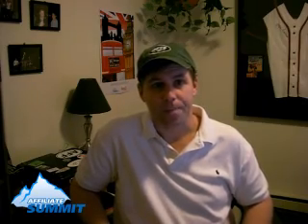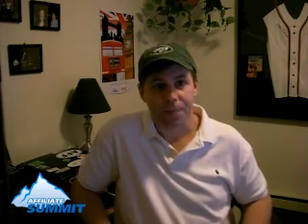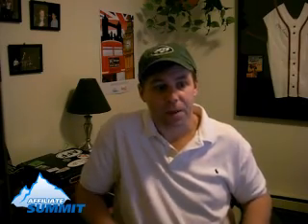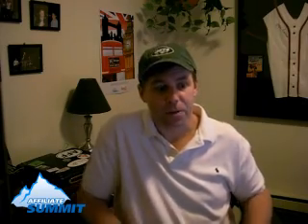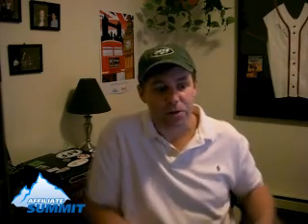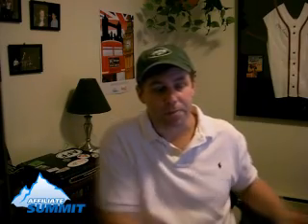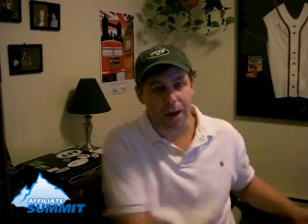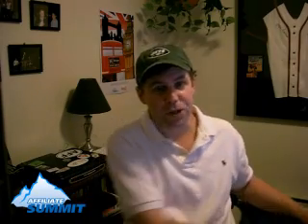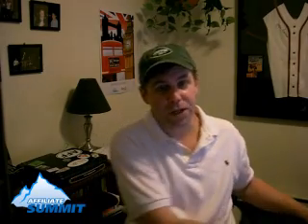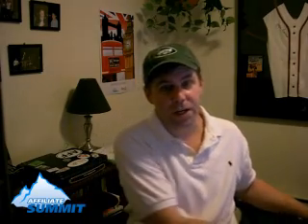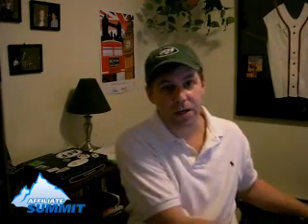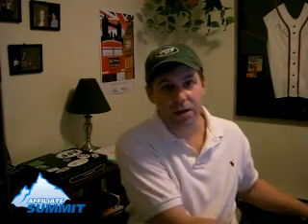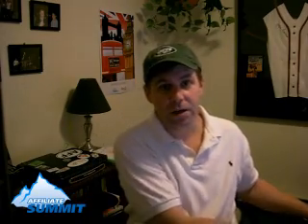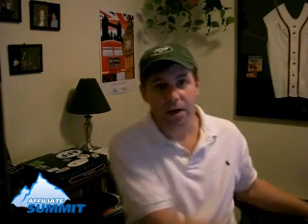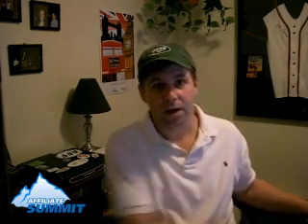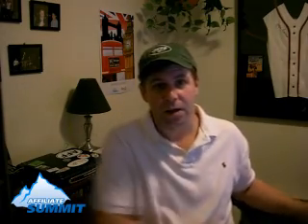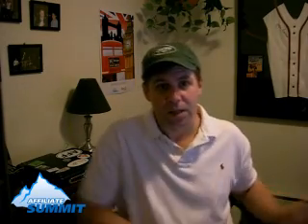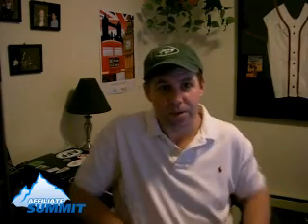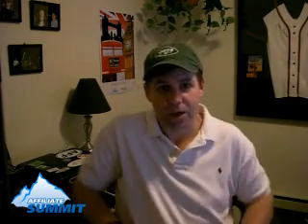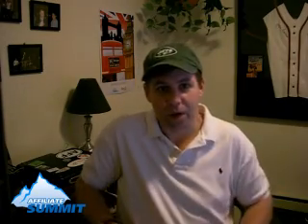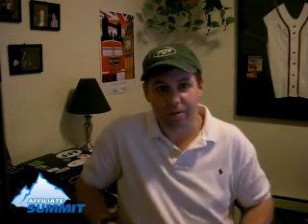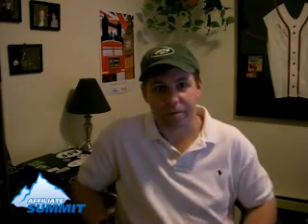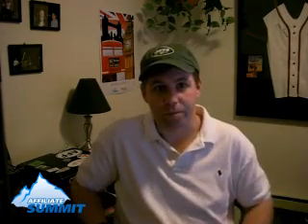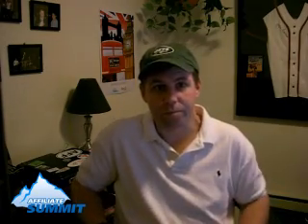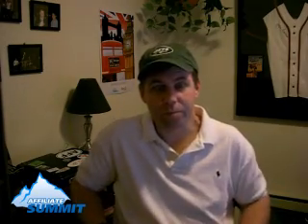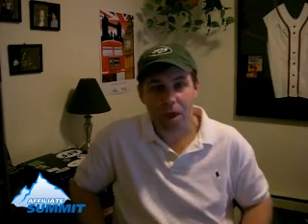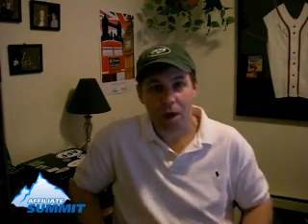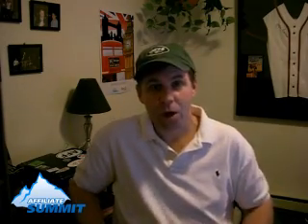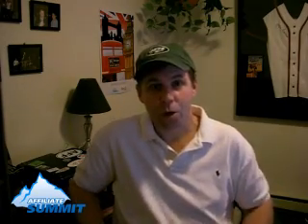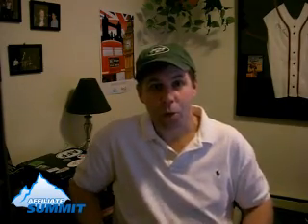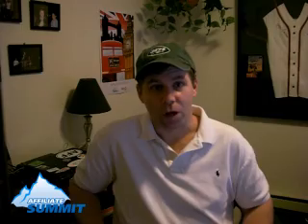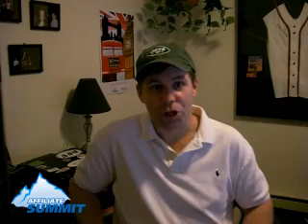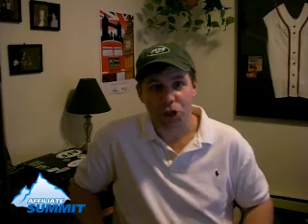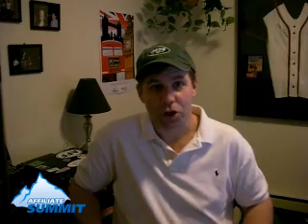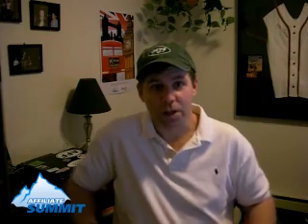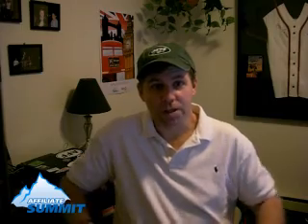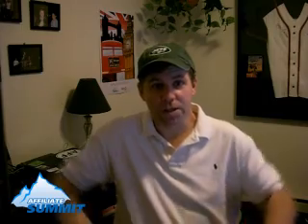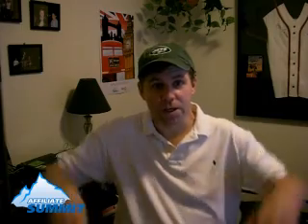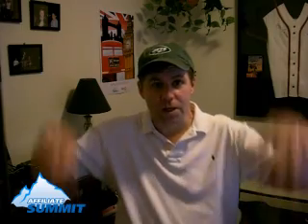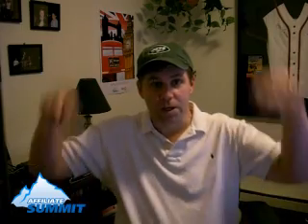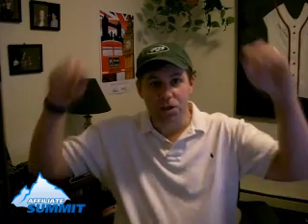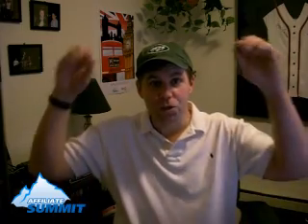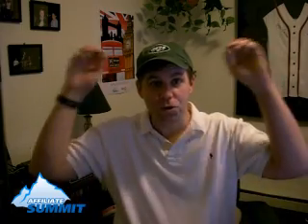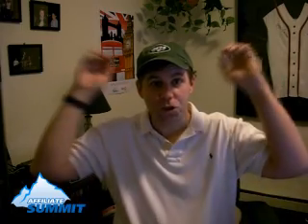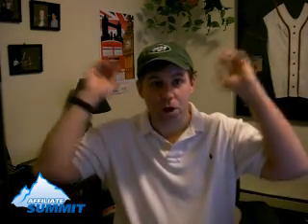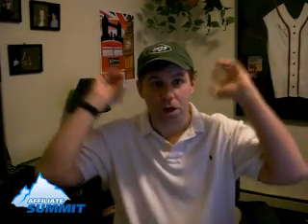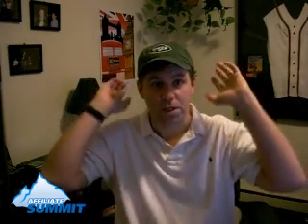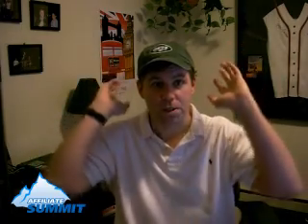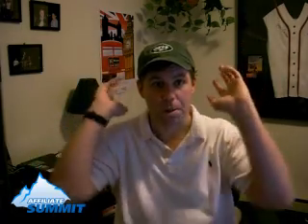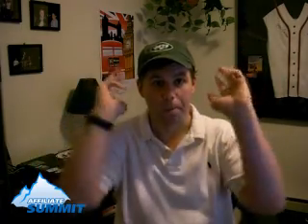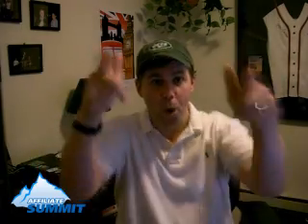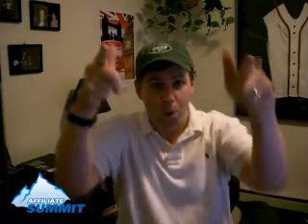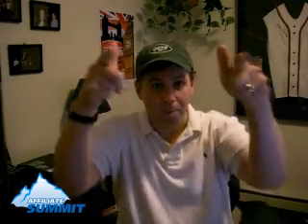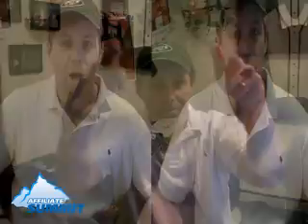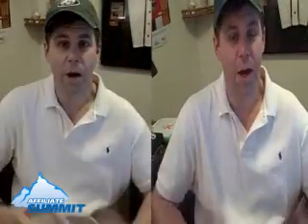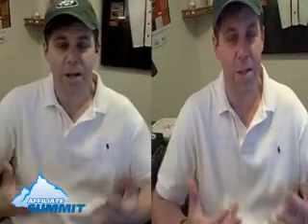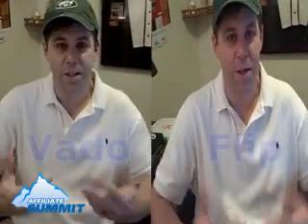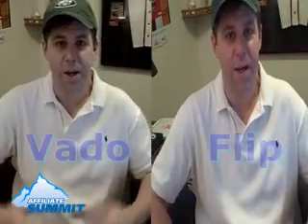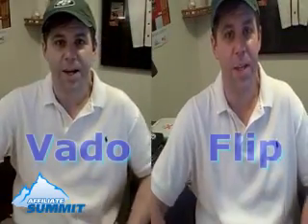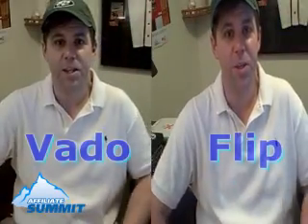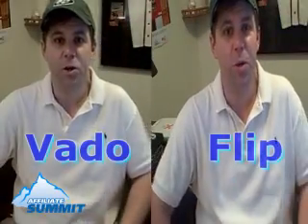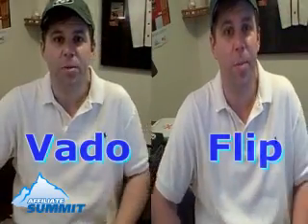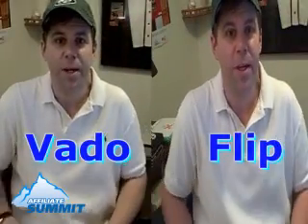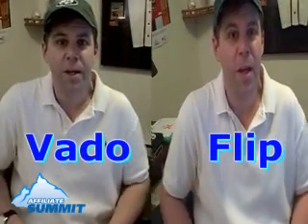Let me do some magic here — let me go from one Sean to two Seans. So now I've got two of me.